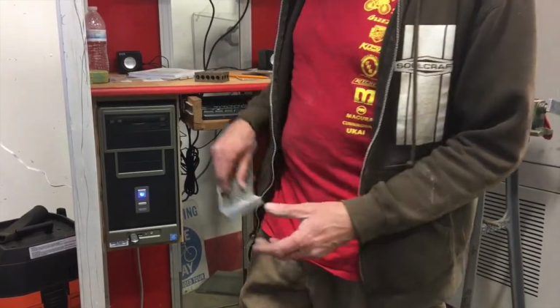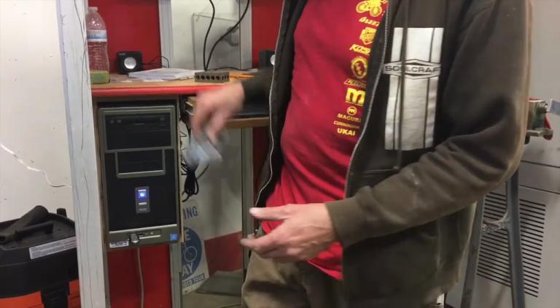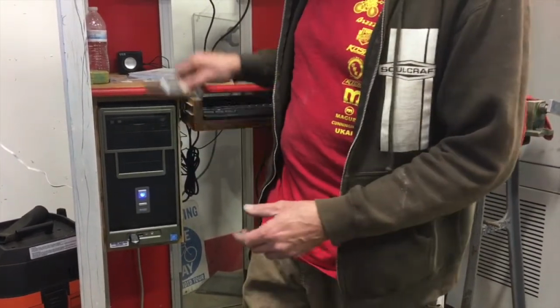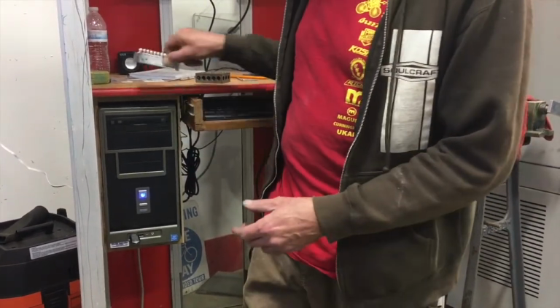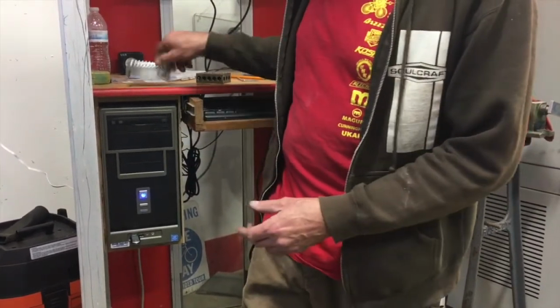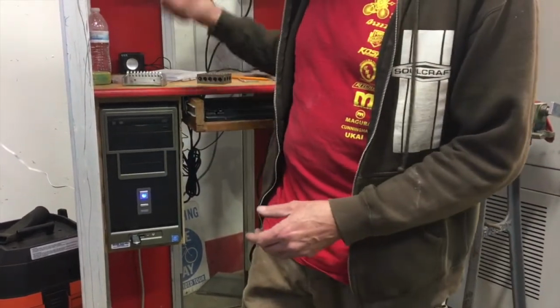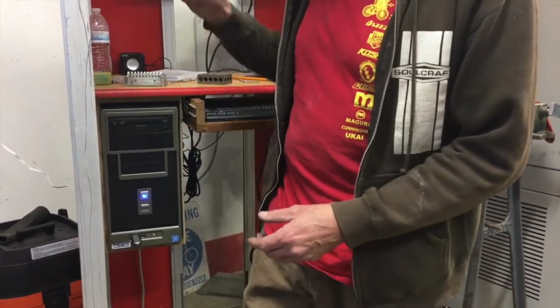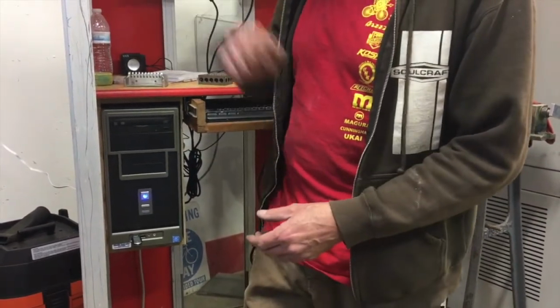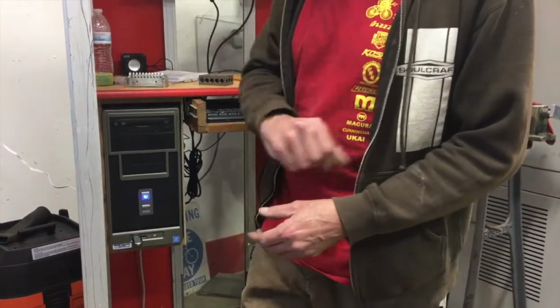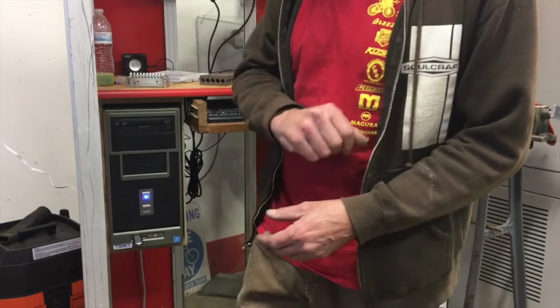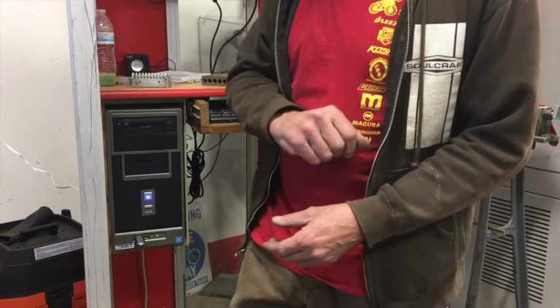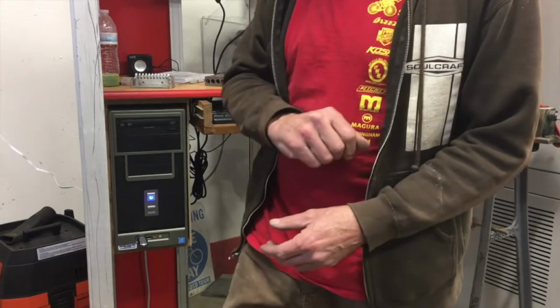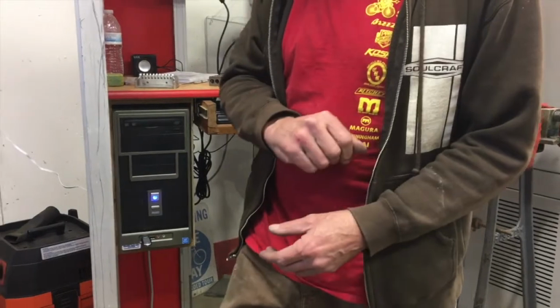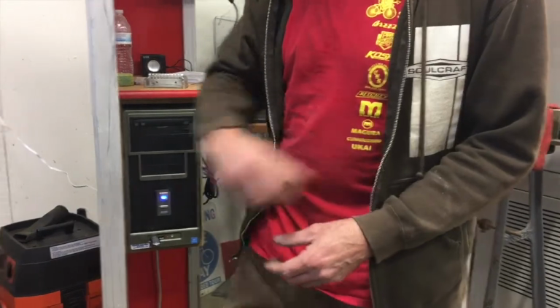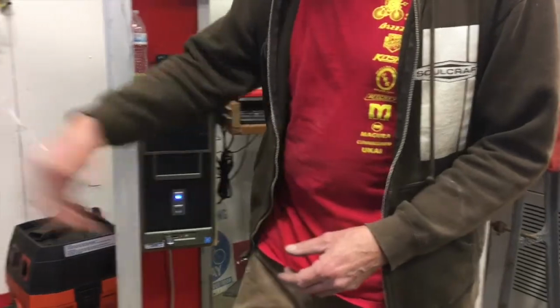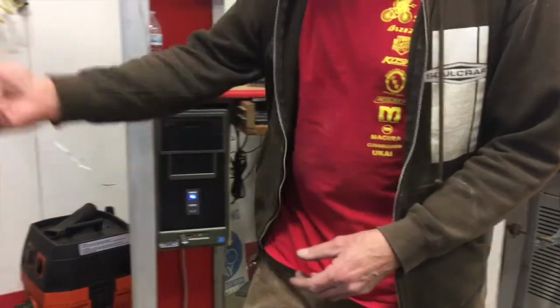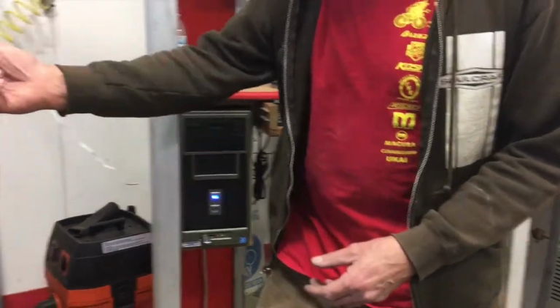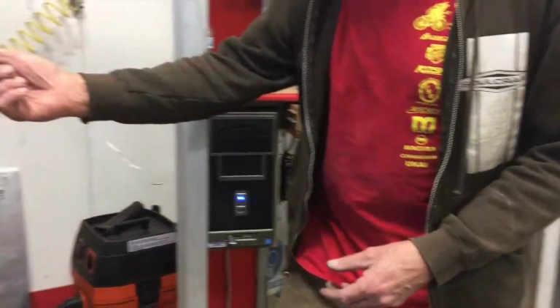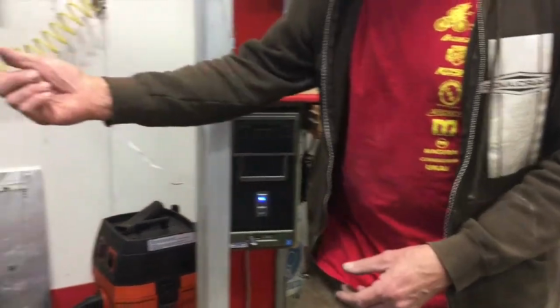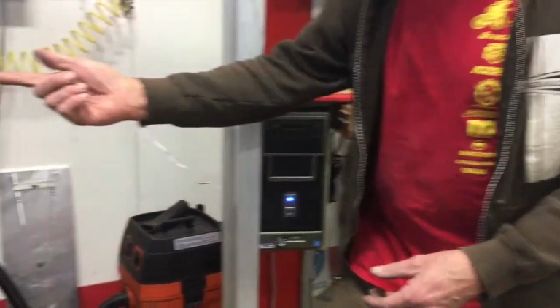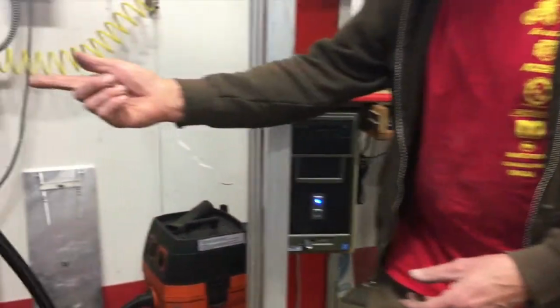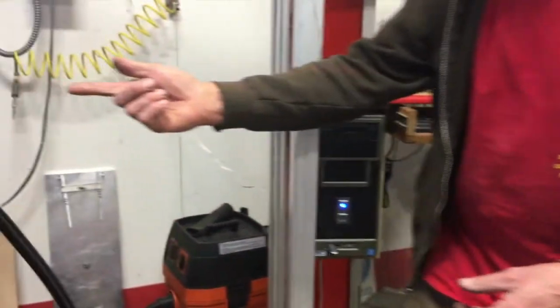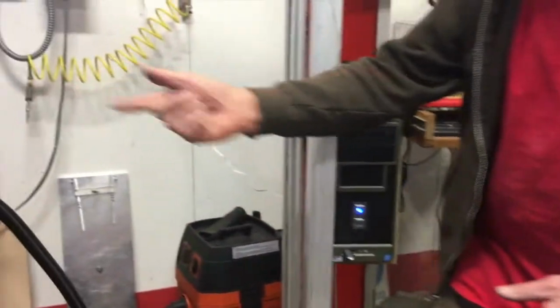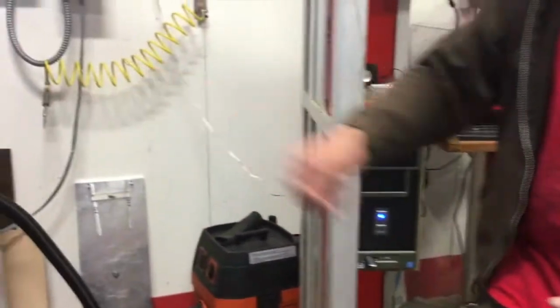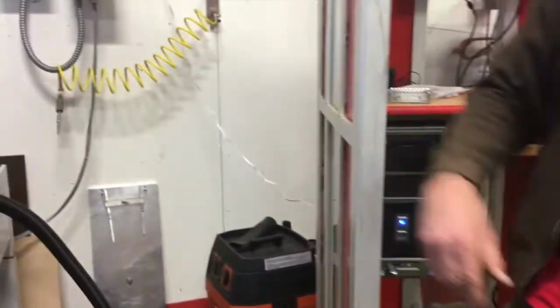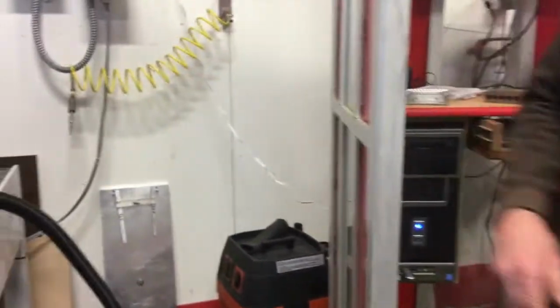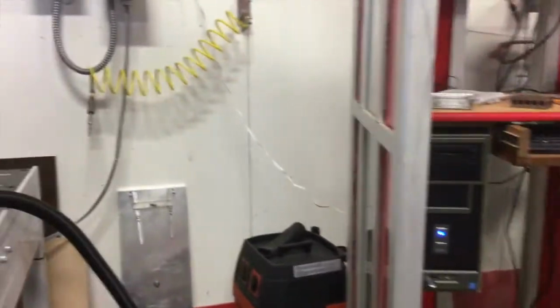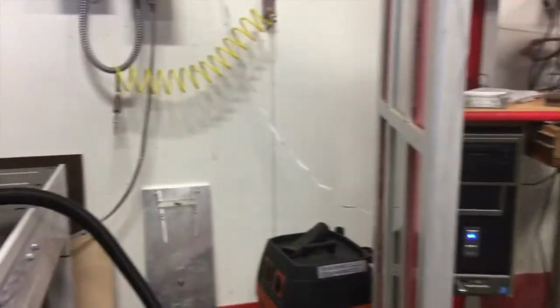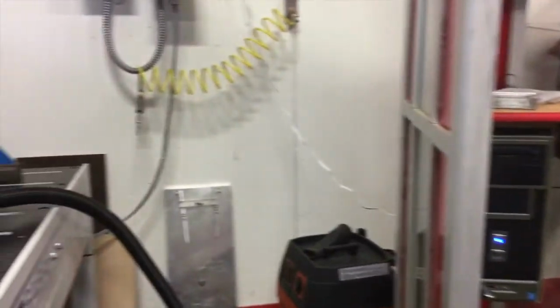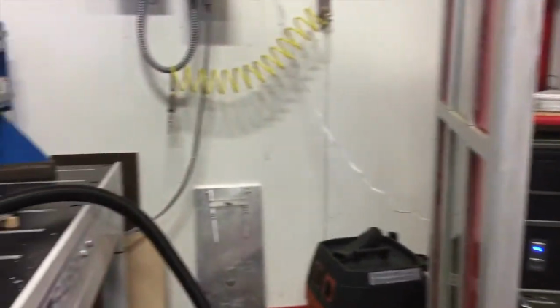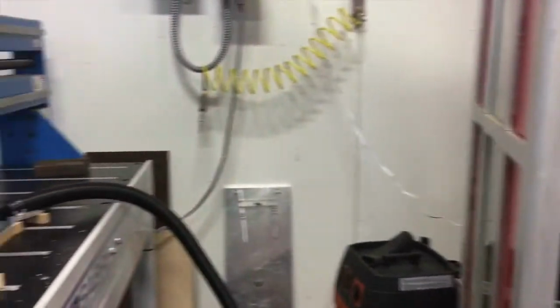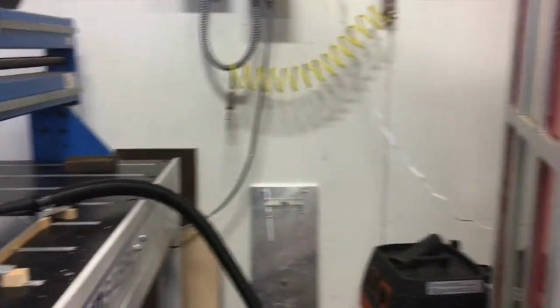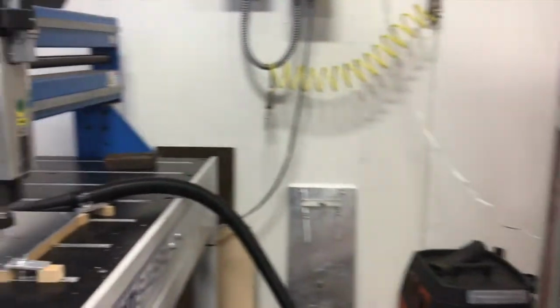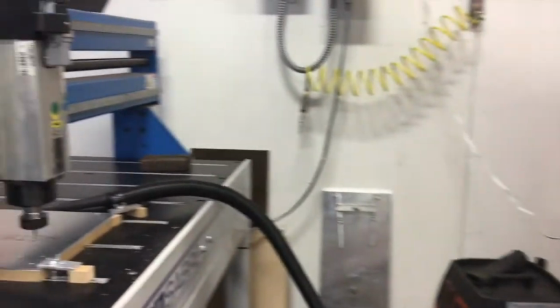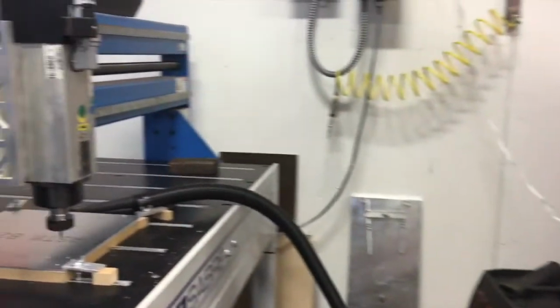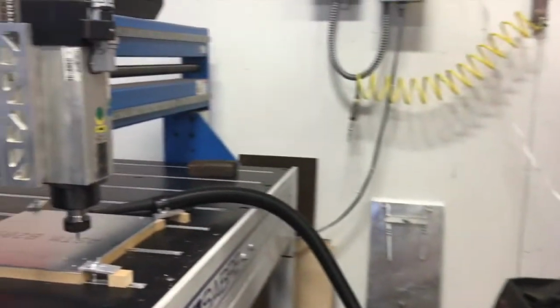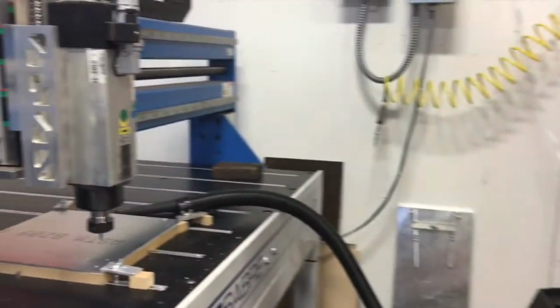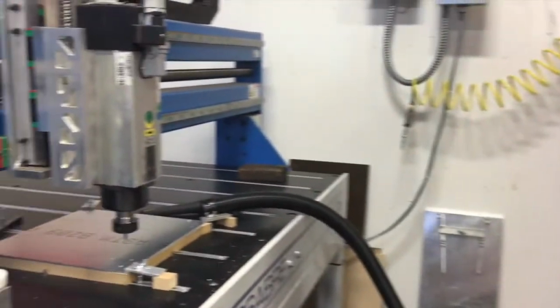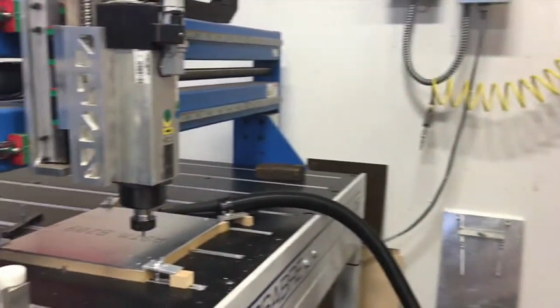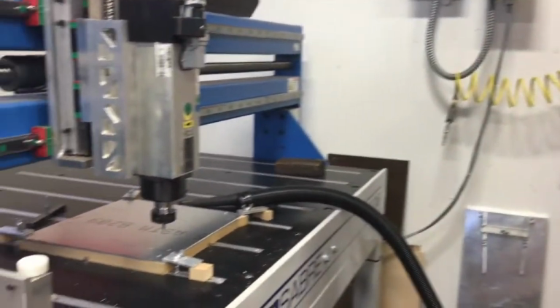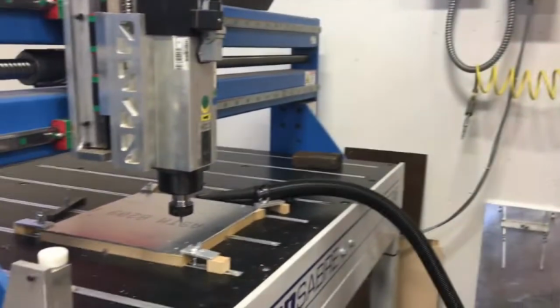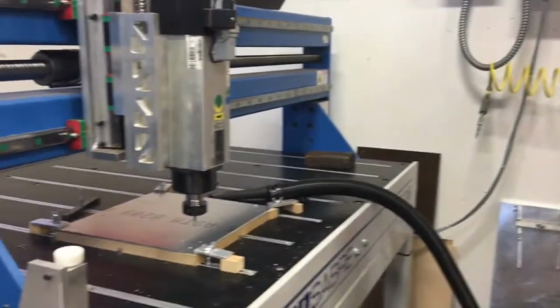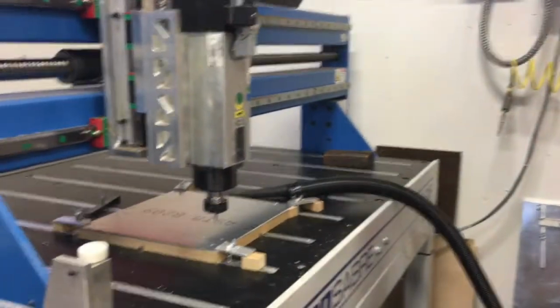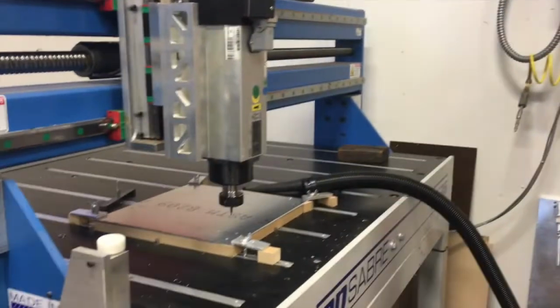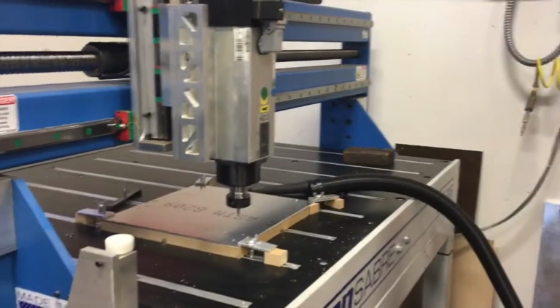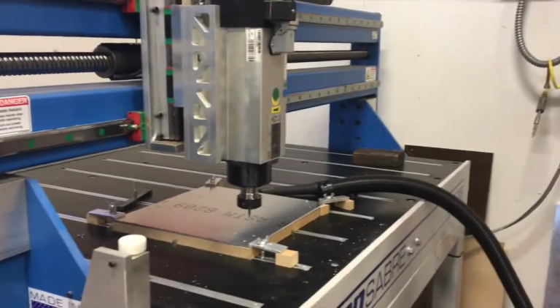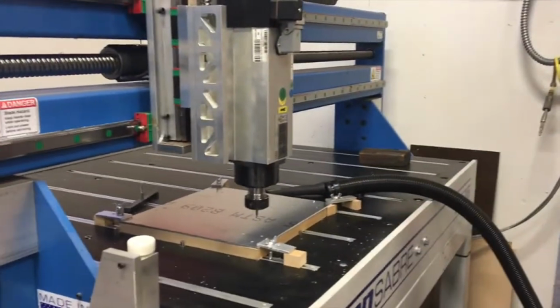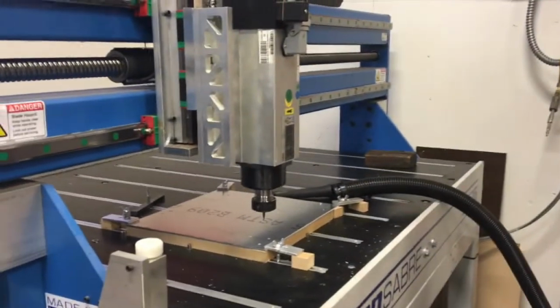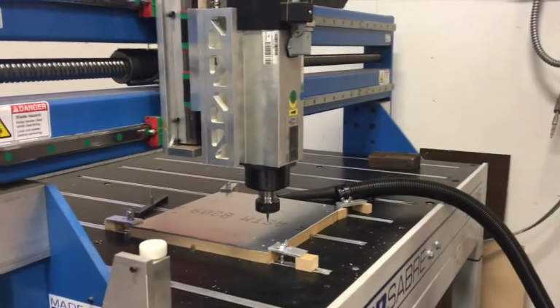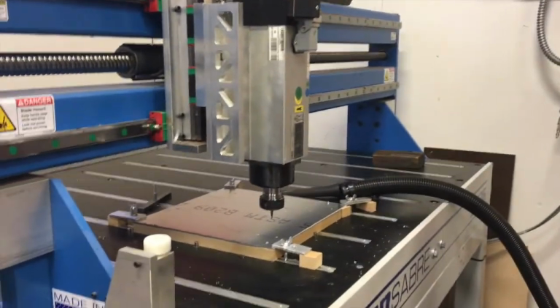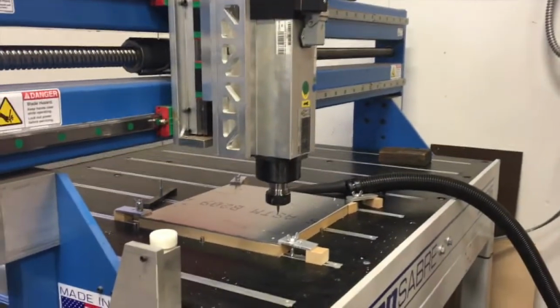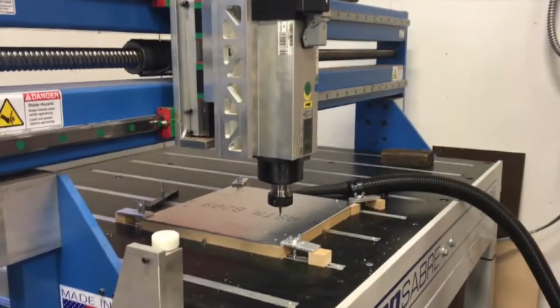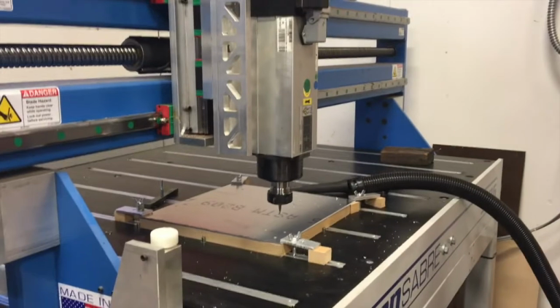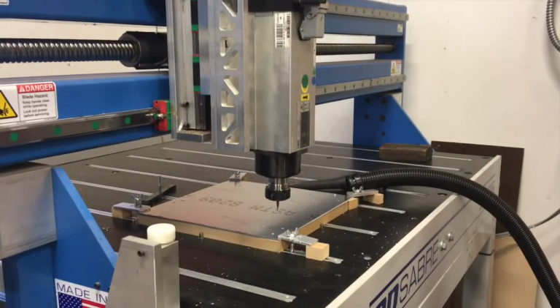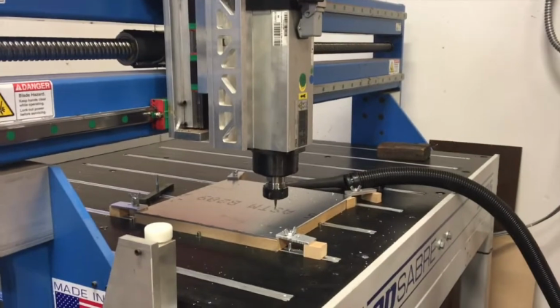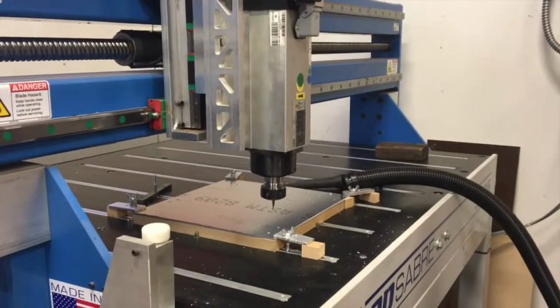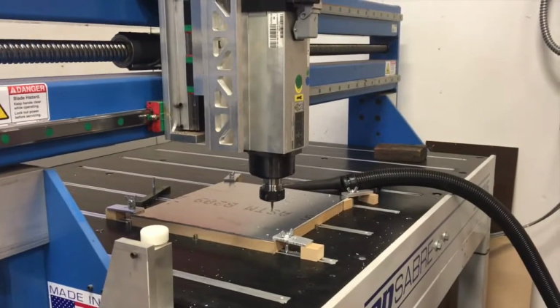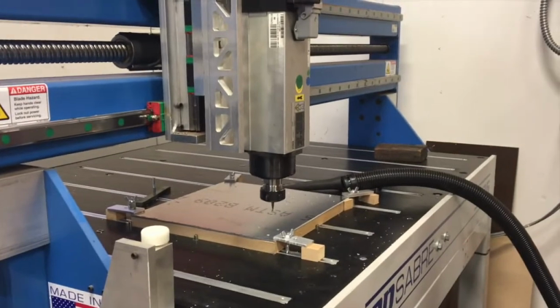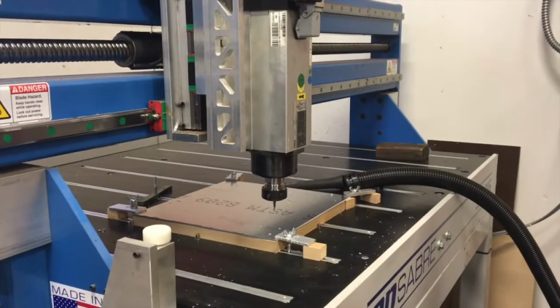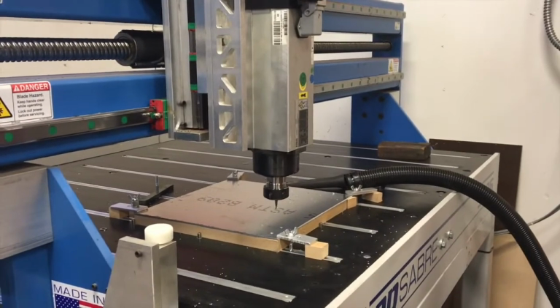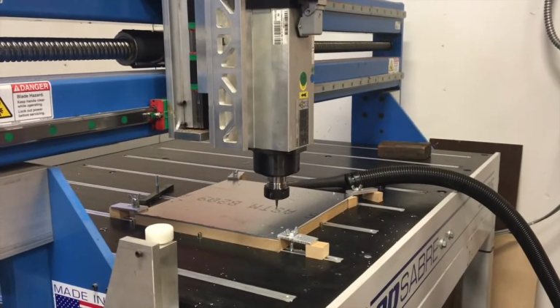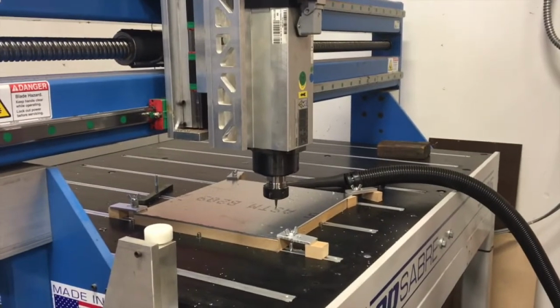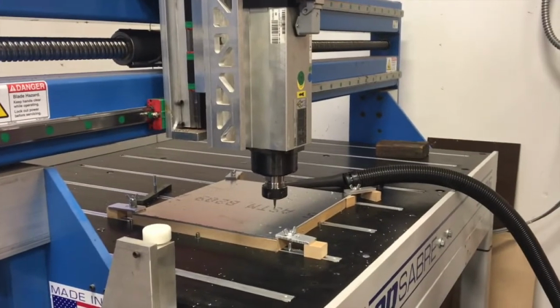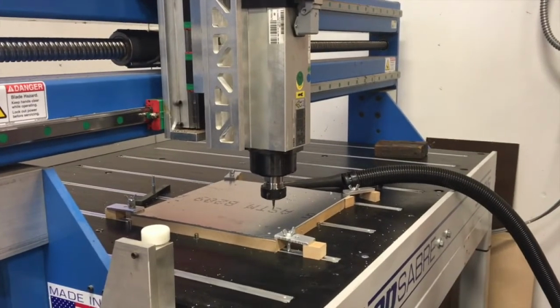So right over here we're ready to get started. We're using the CNC router for this — CNC router with aluminum.